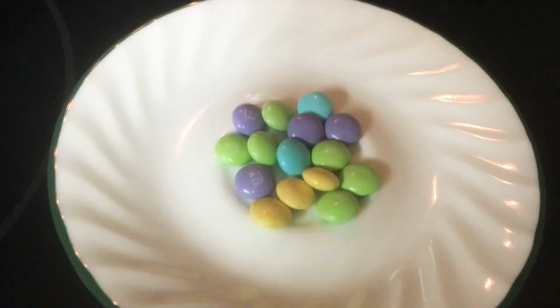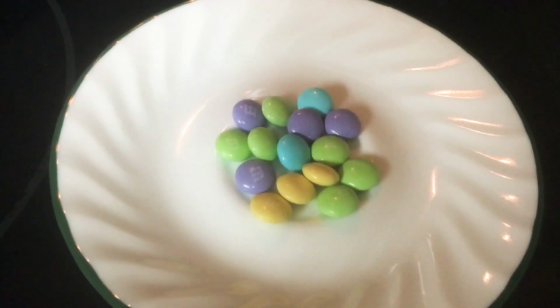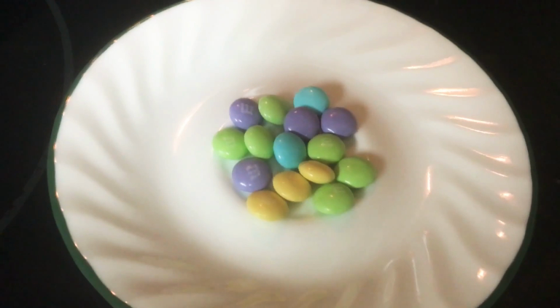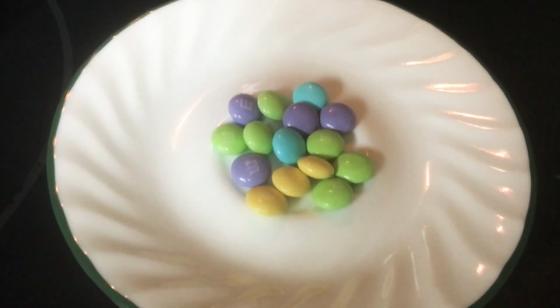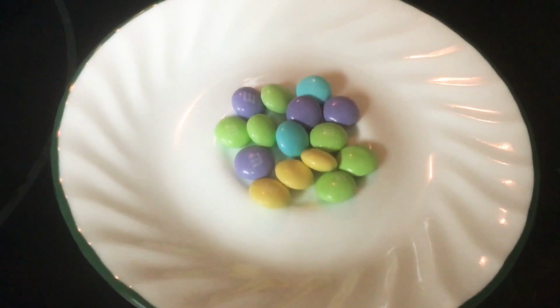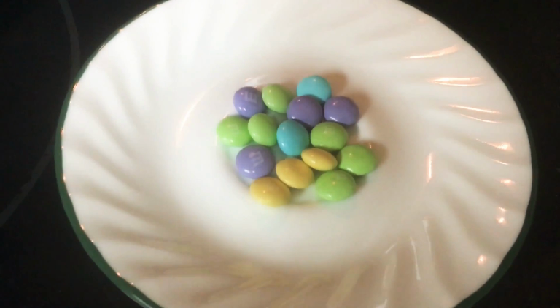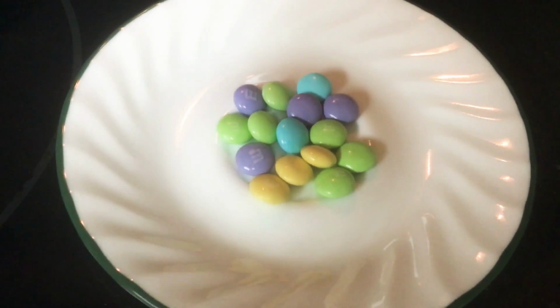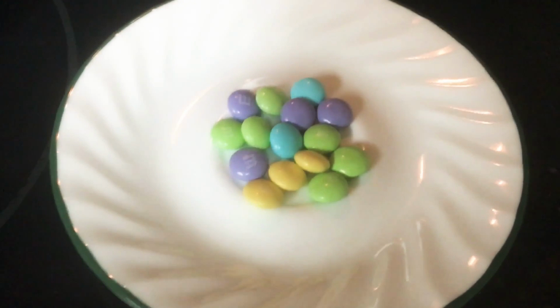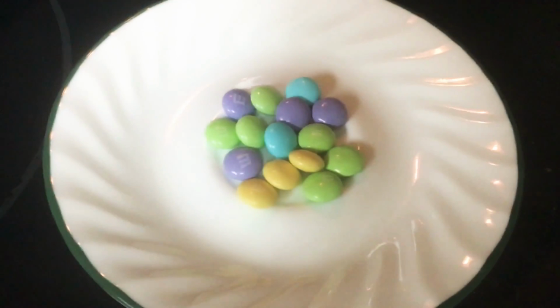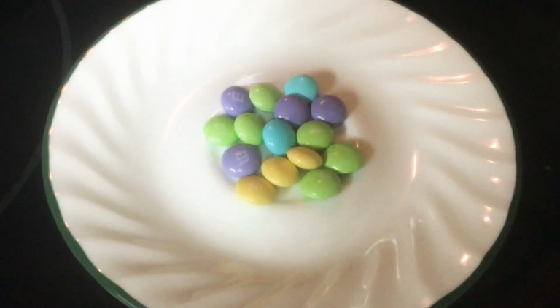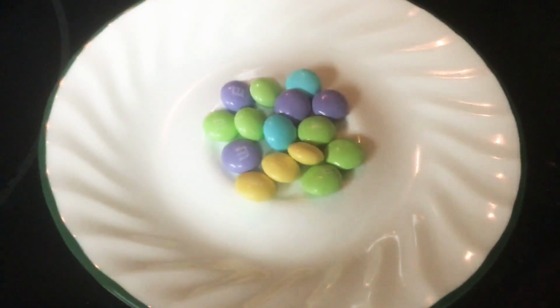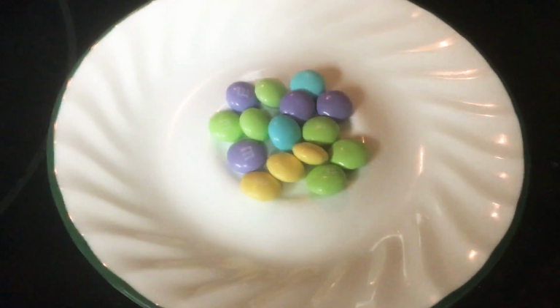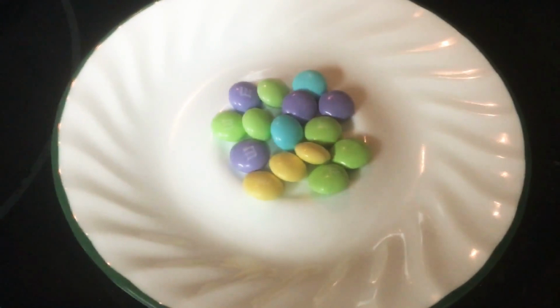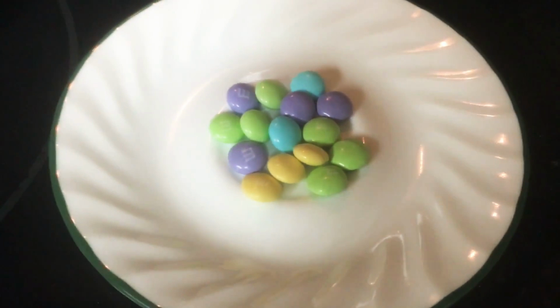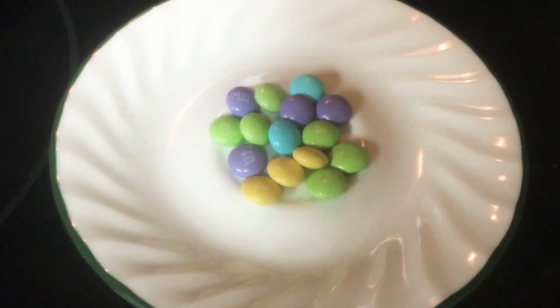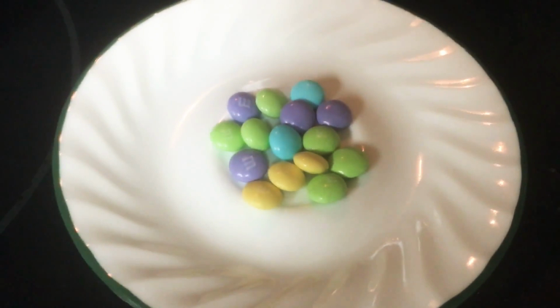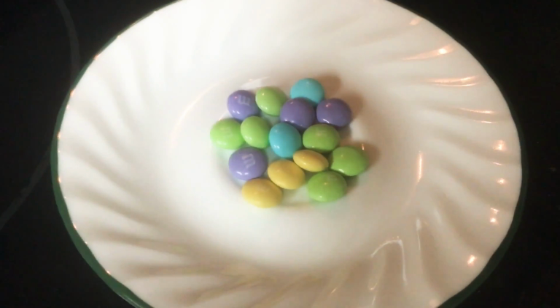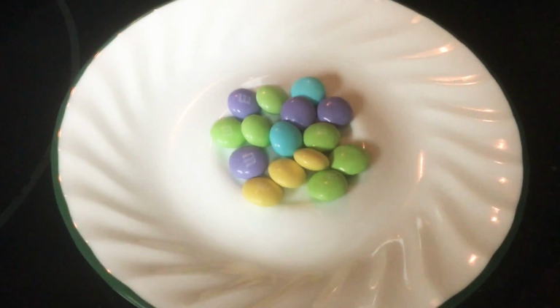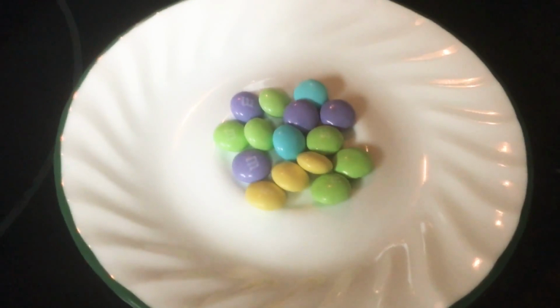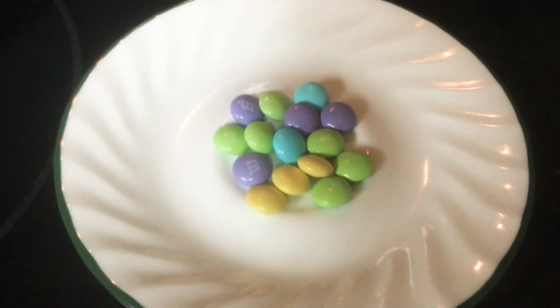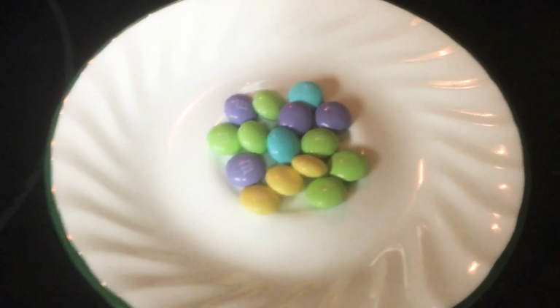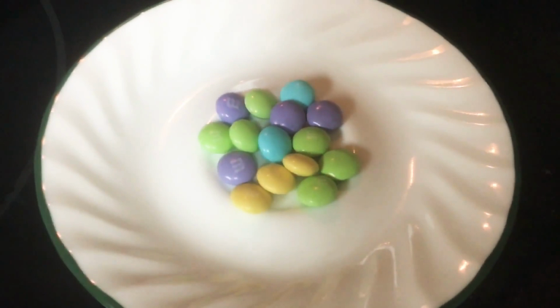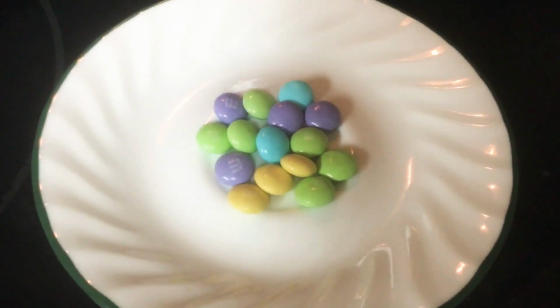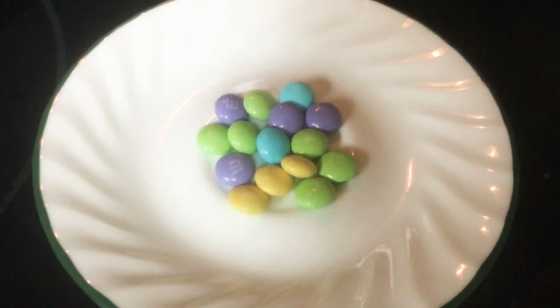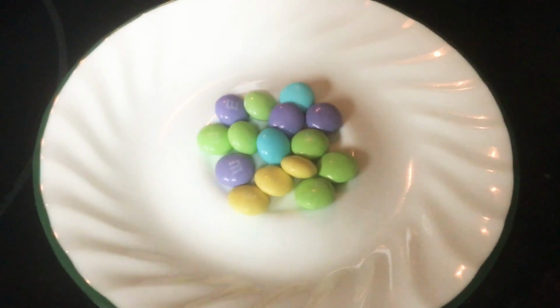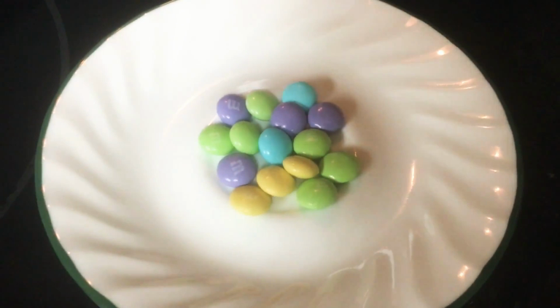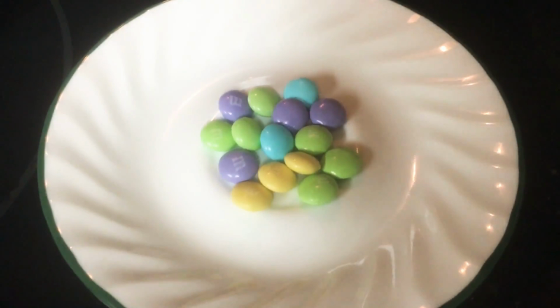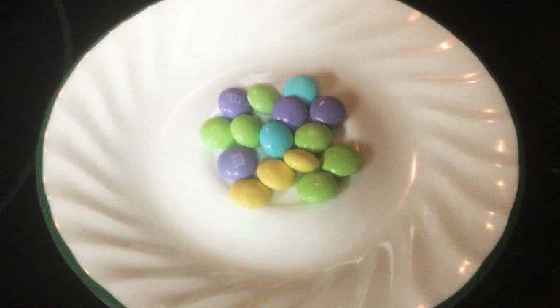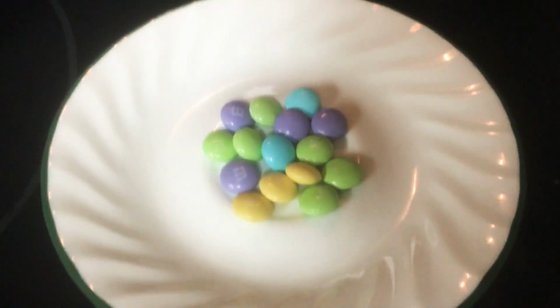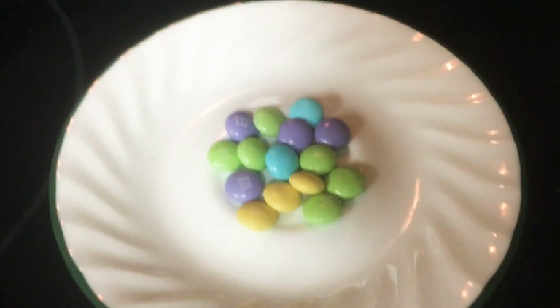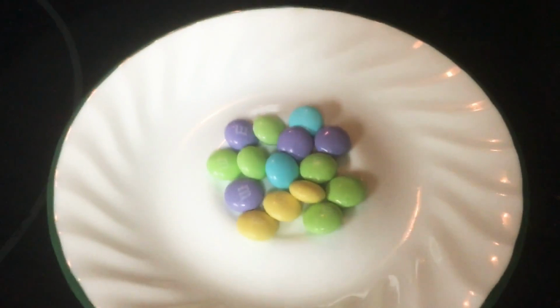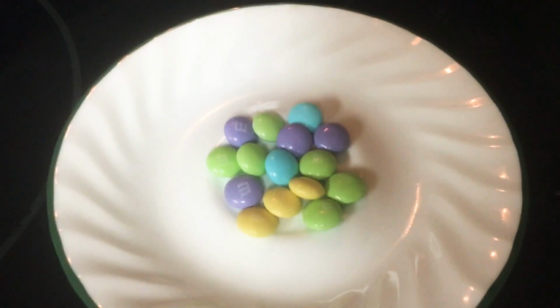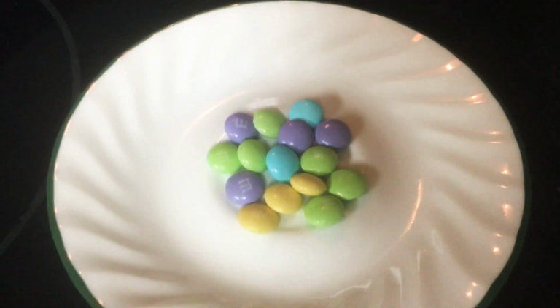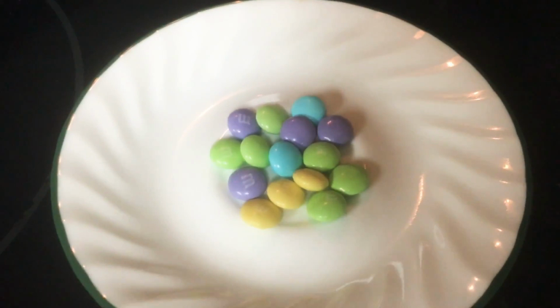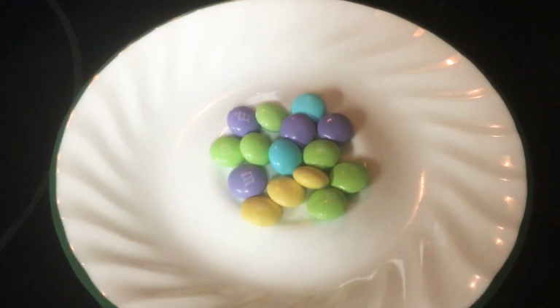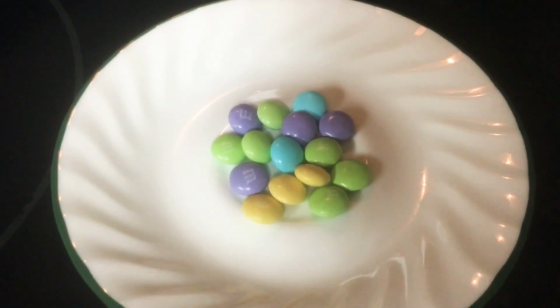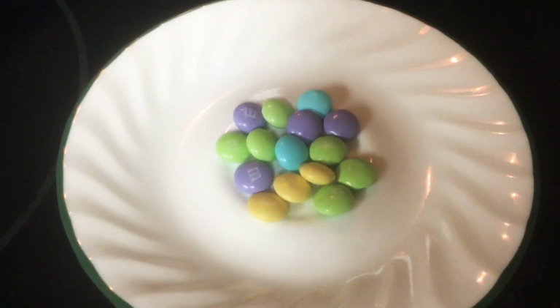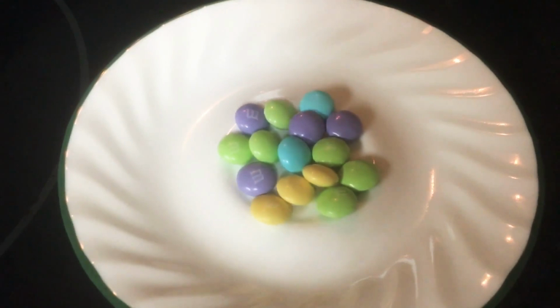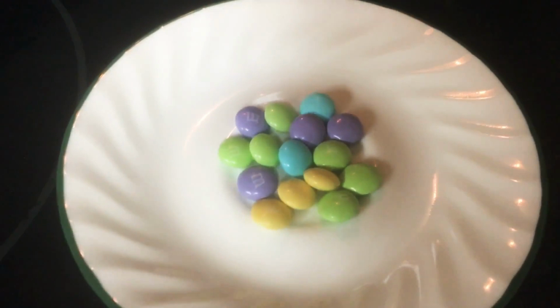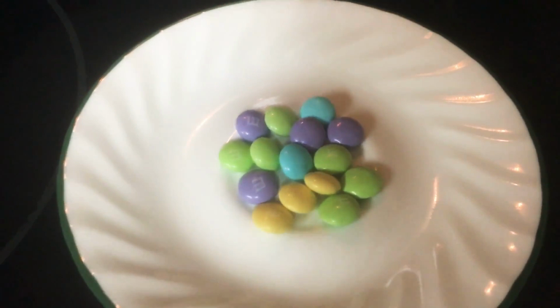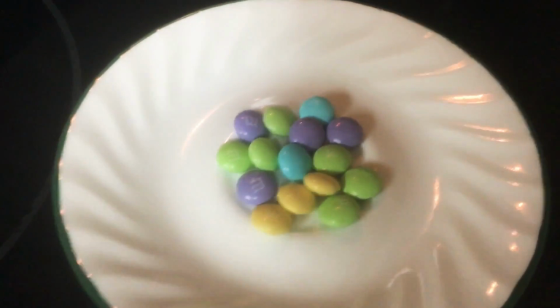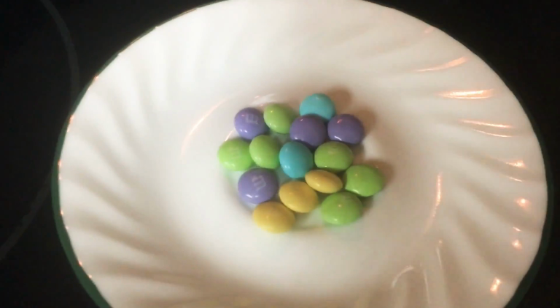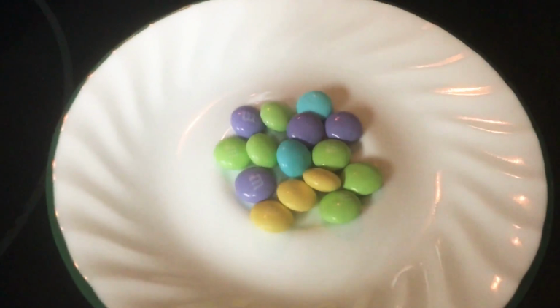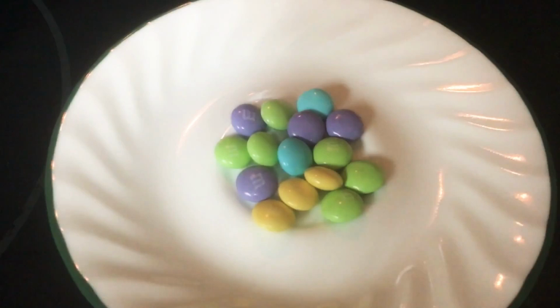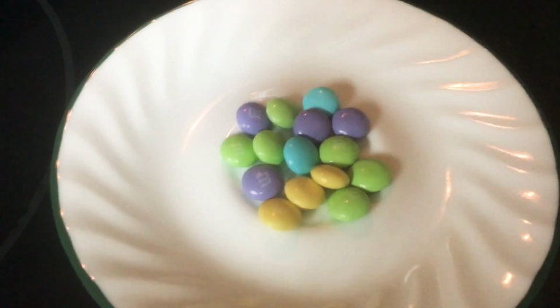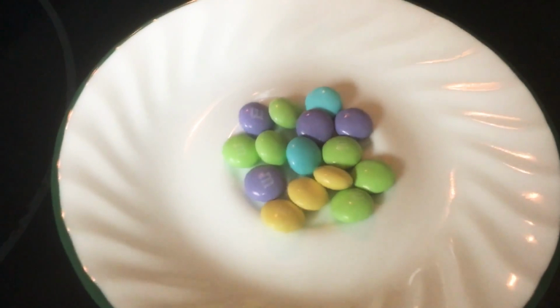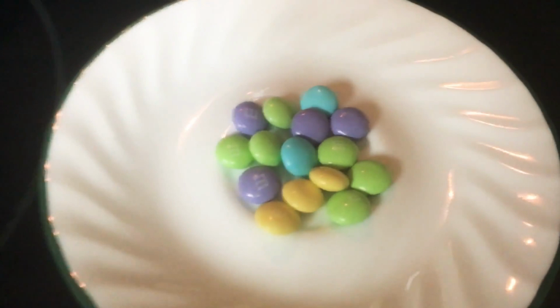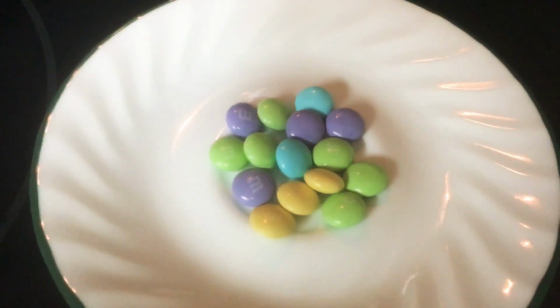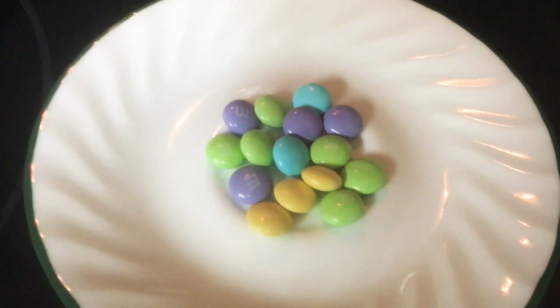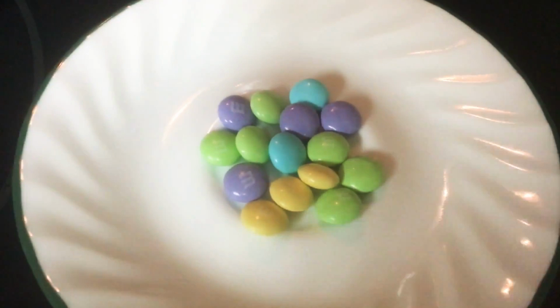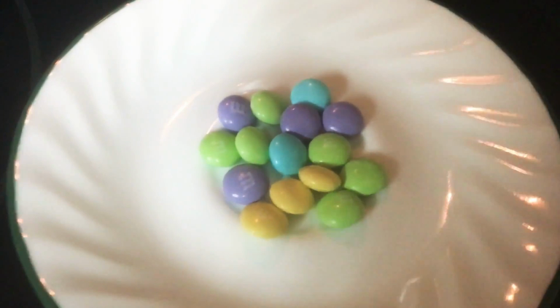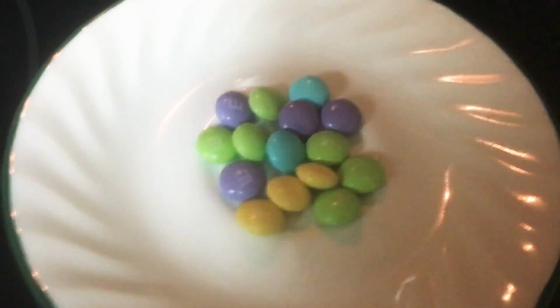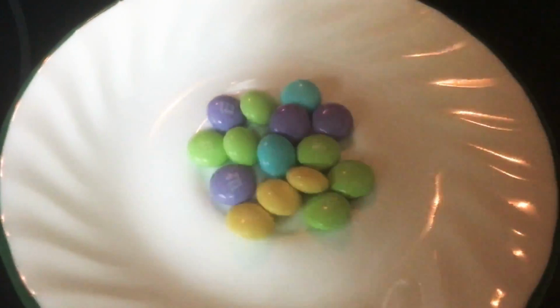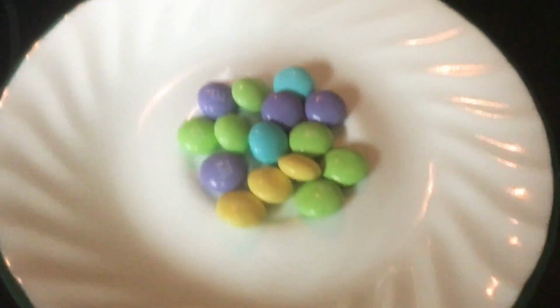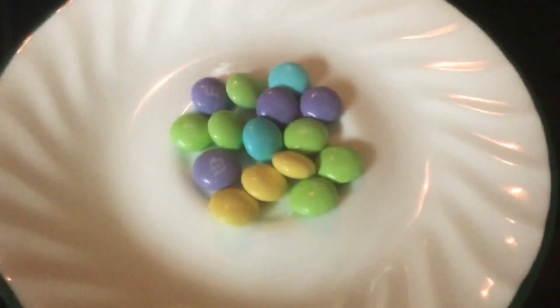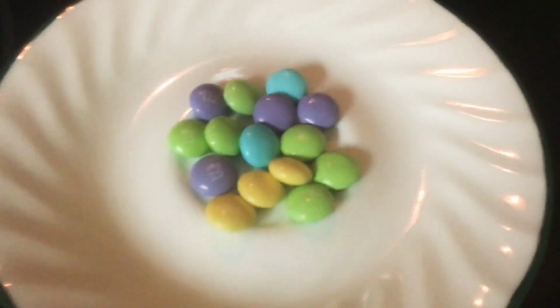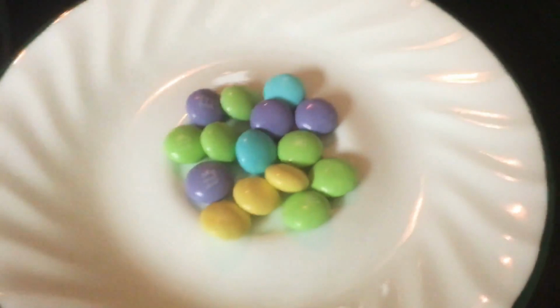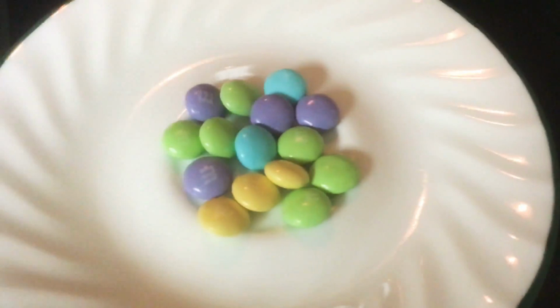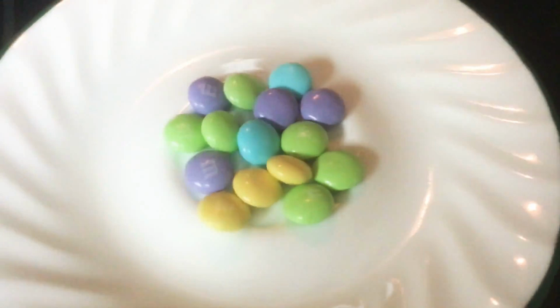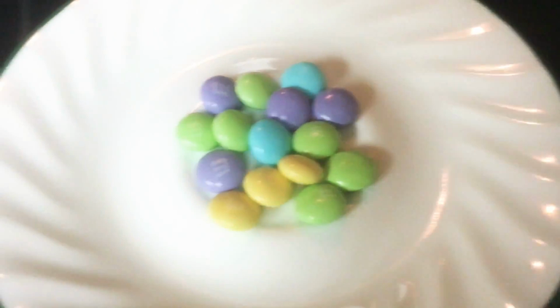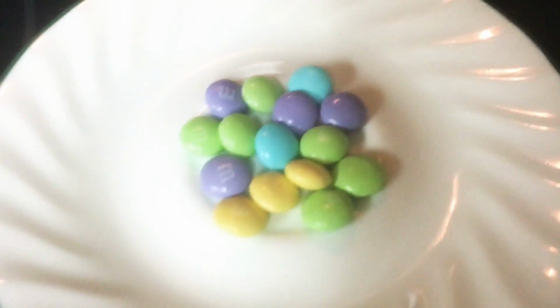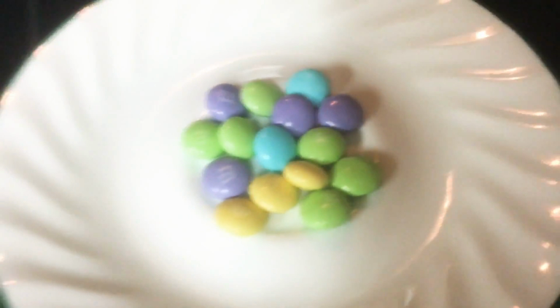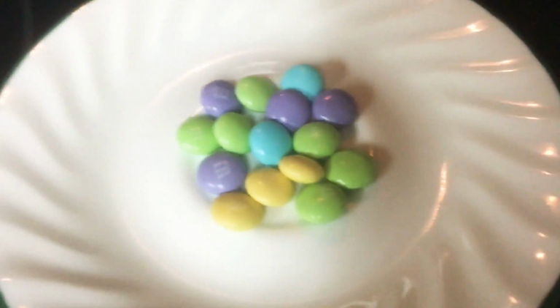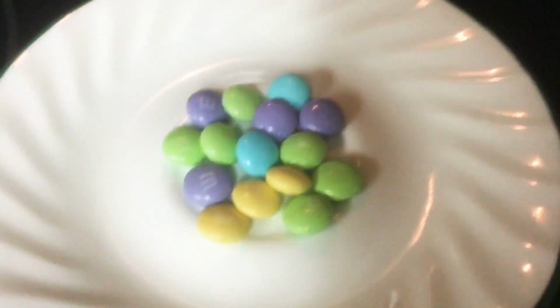Welcome back to another microwave video. Today we're going to be microwaving these M&Ms, so let's get started.